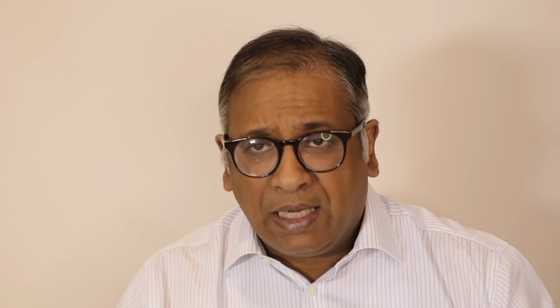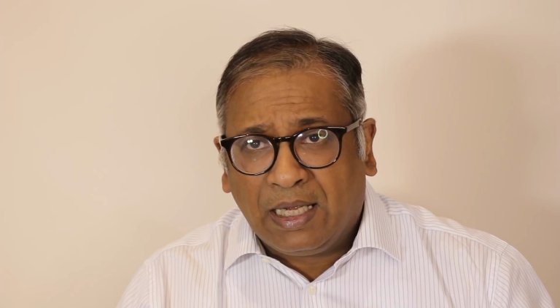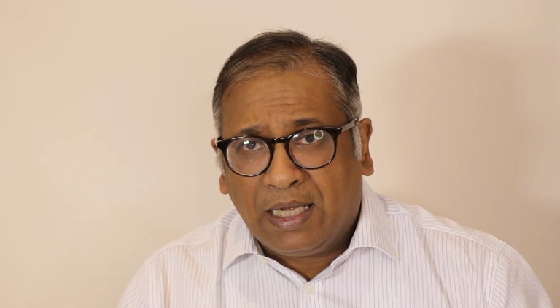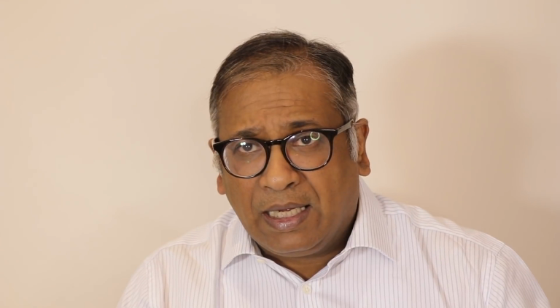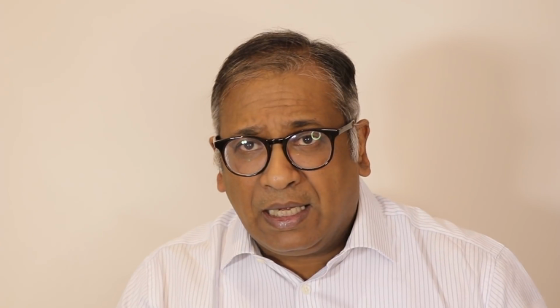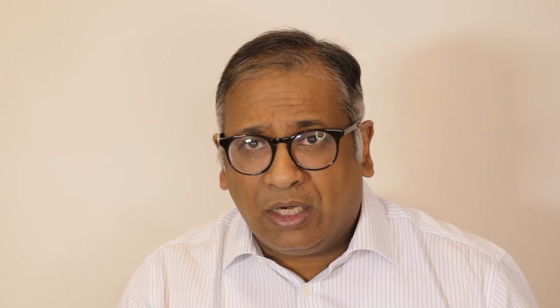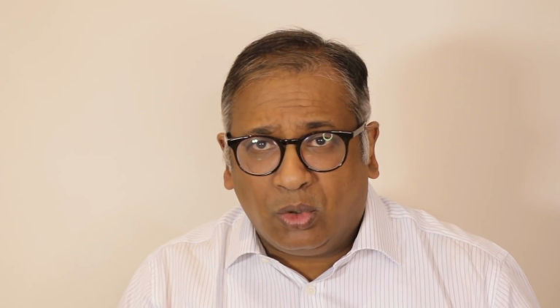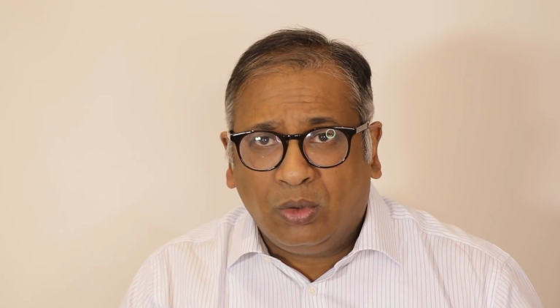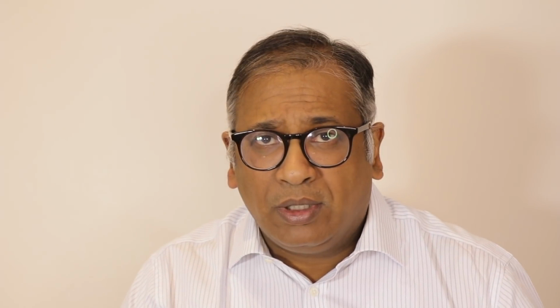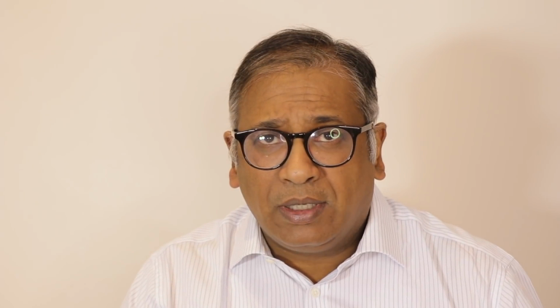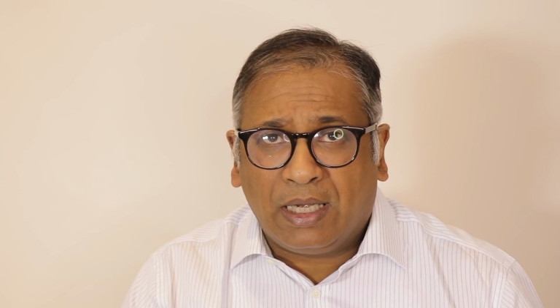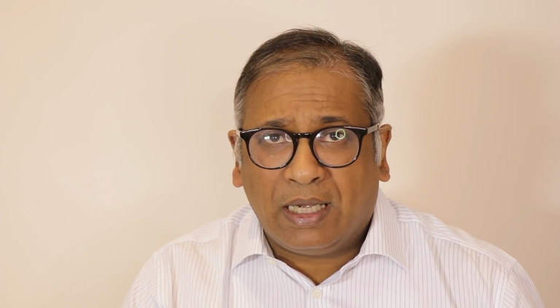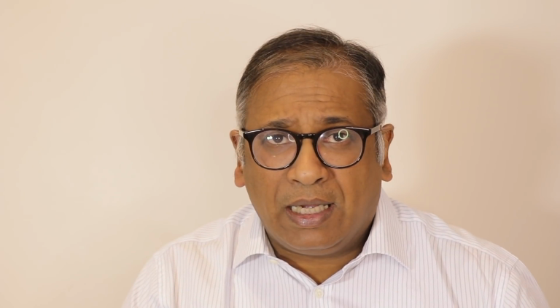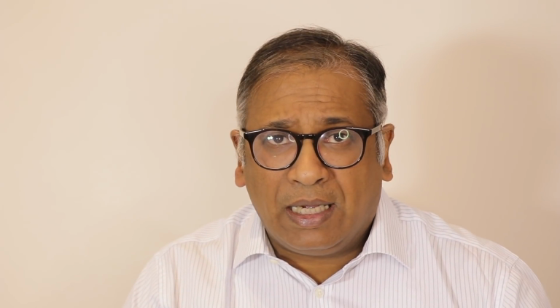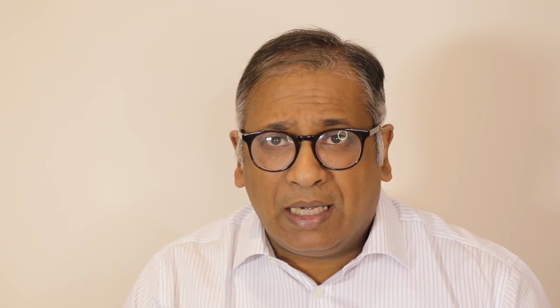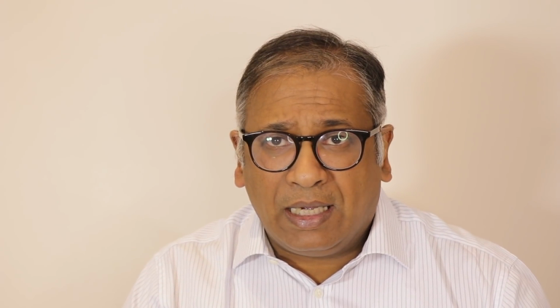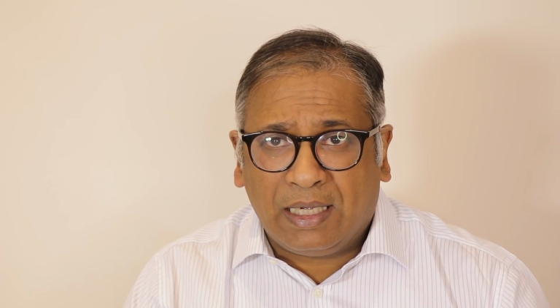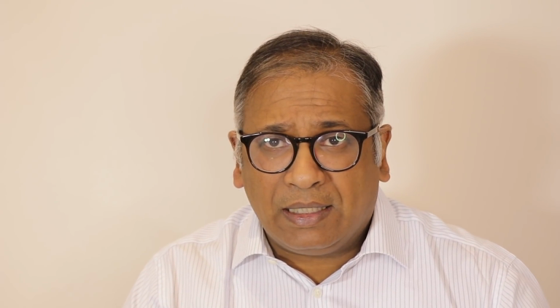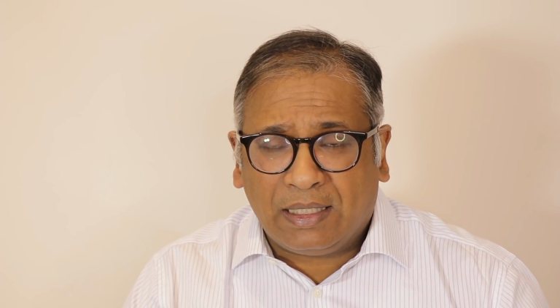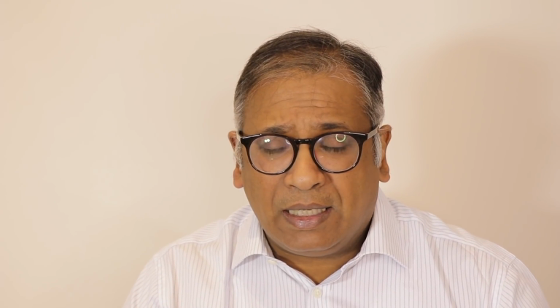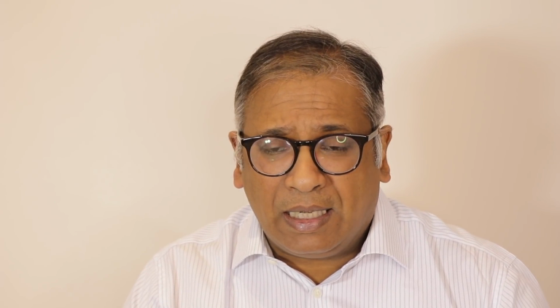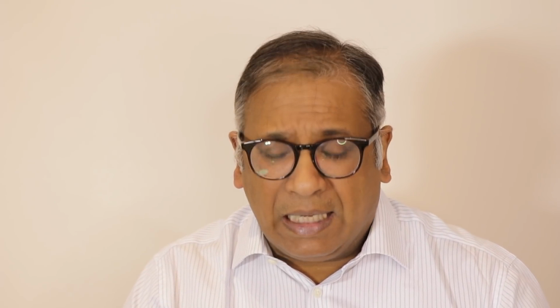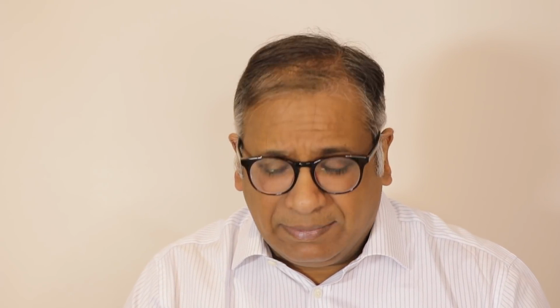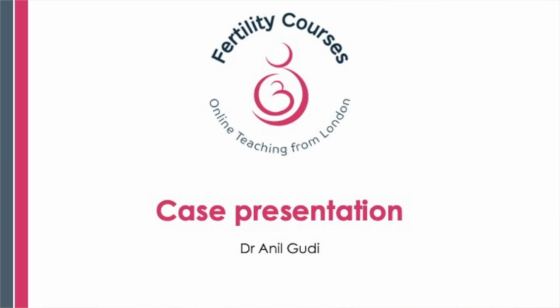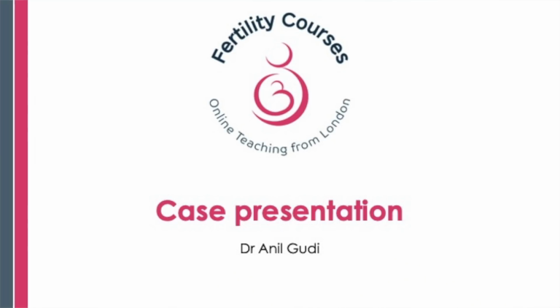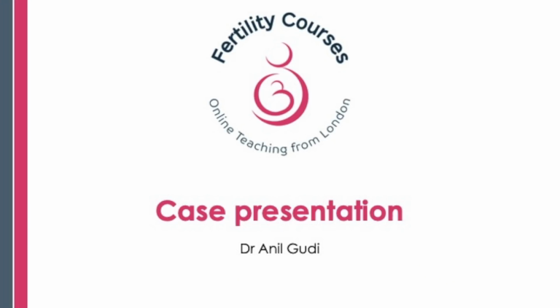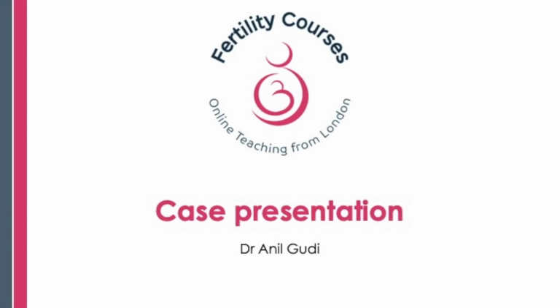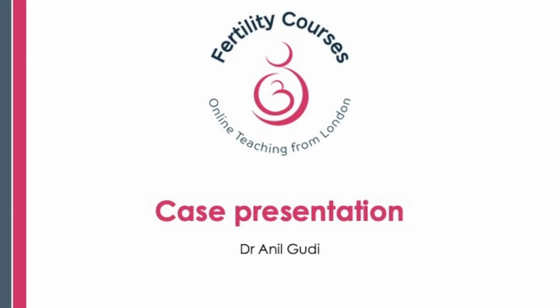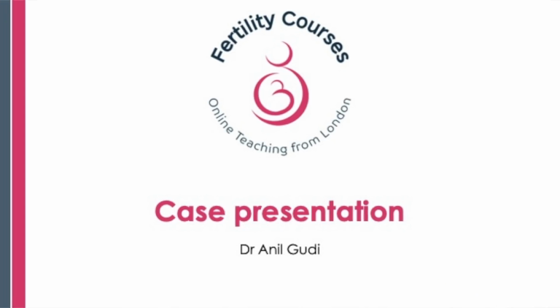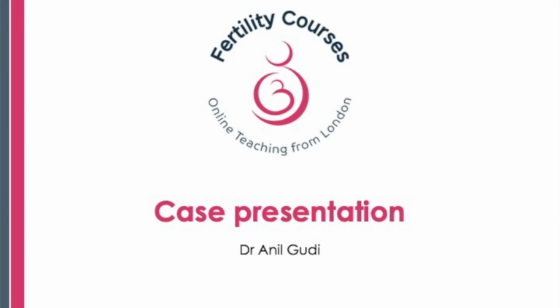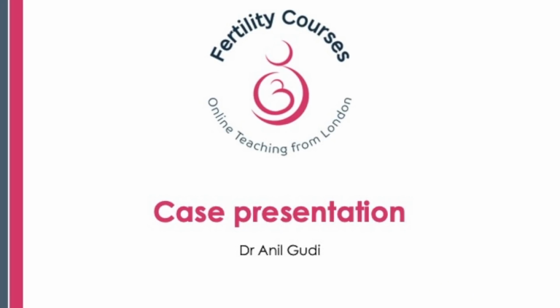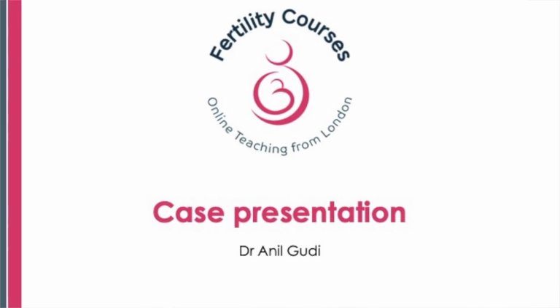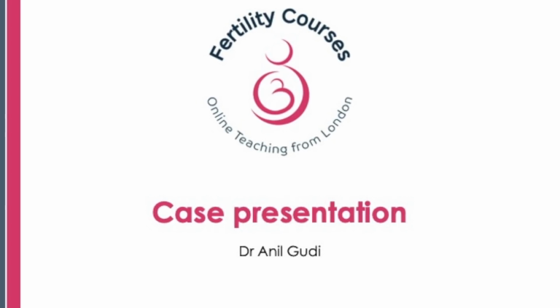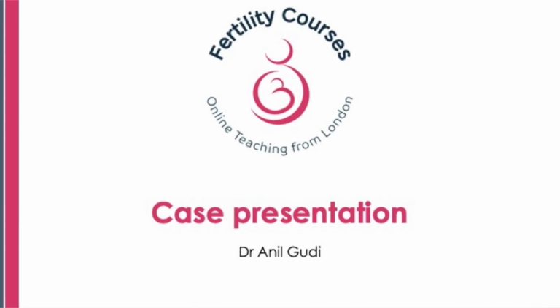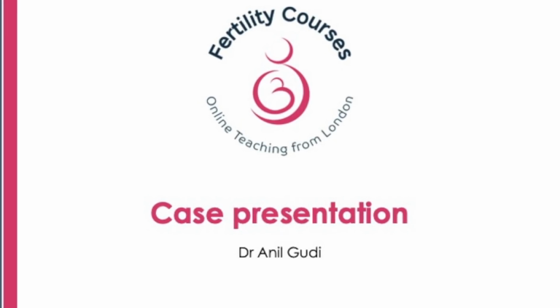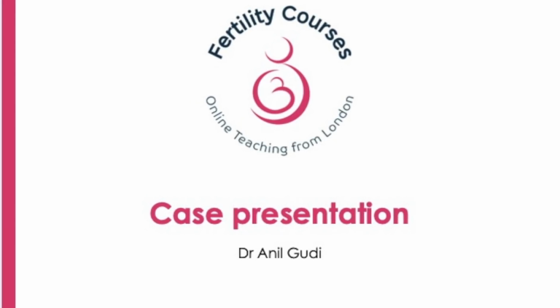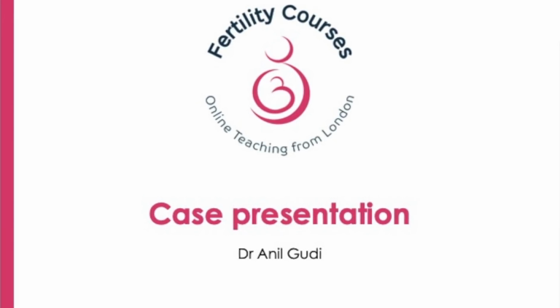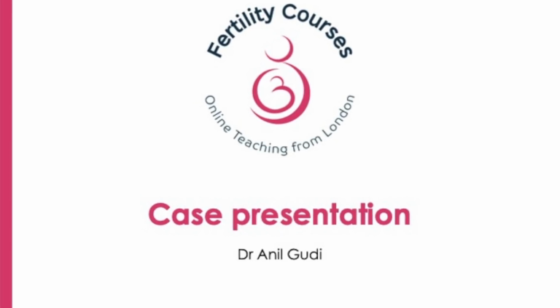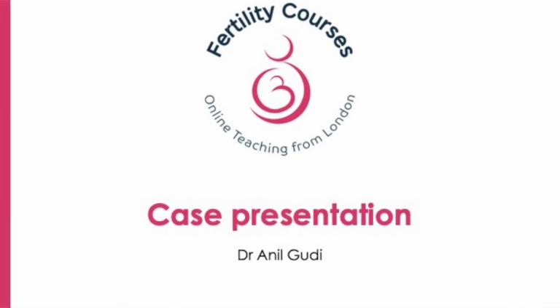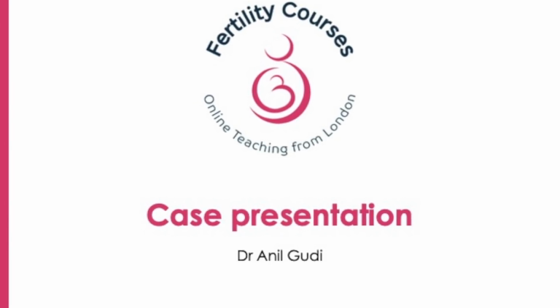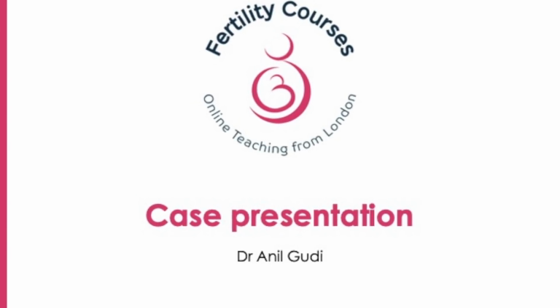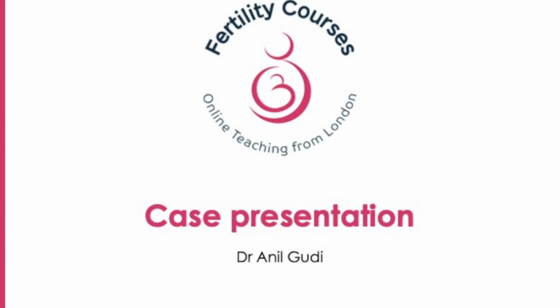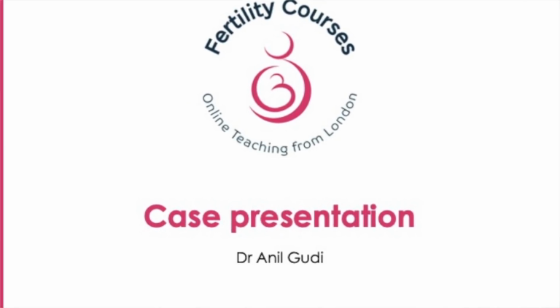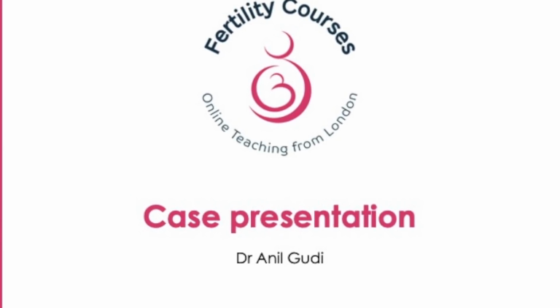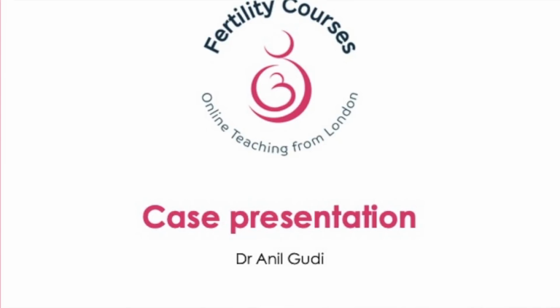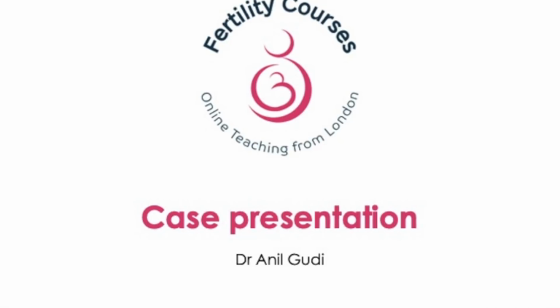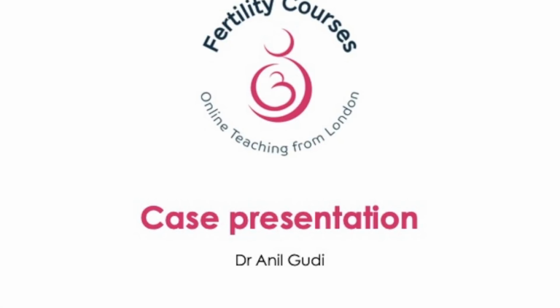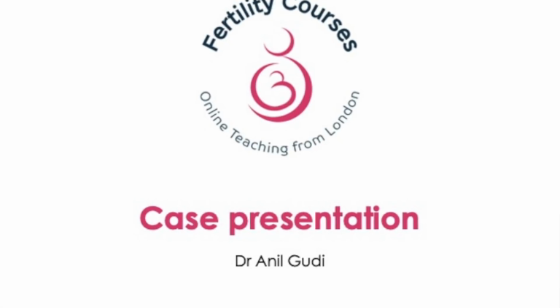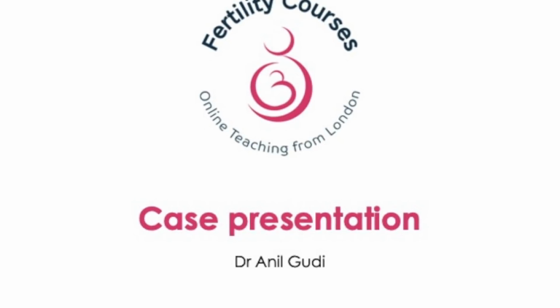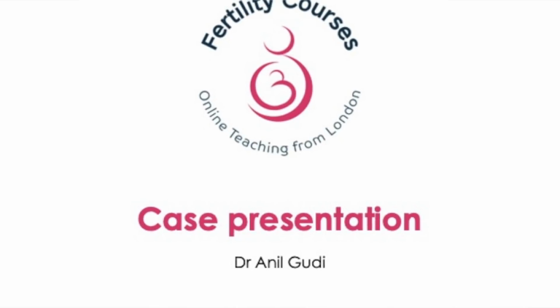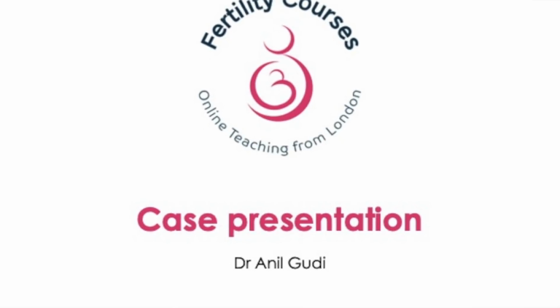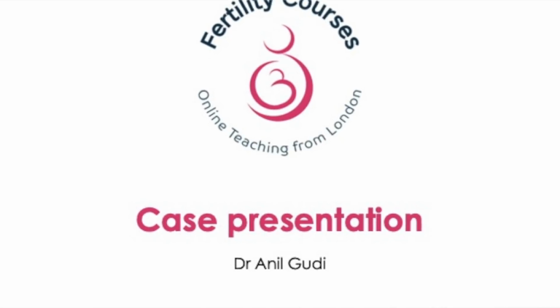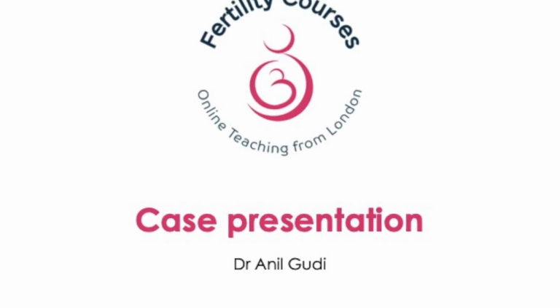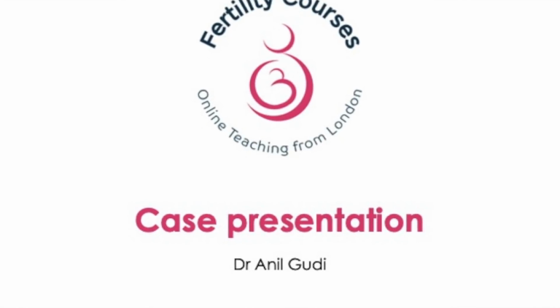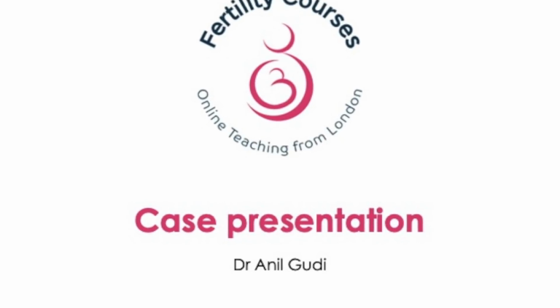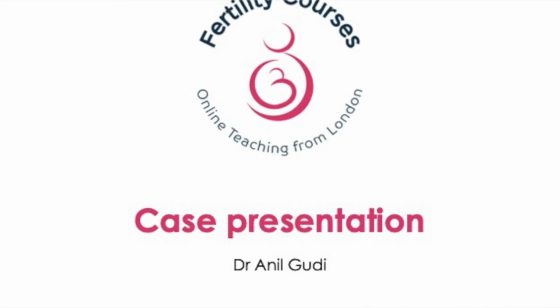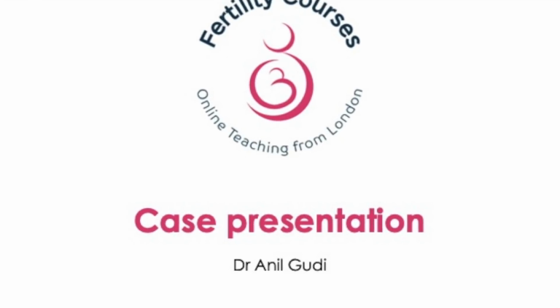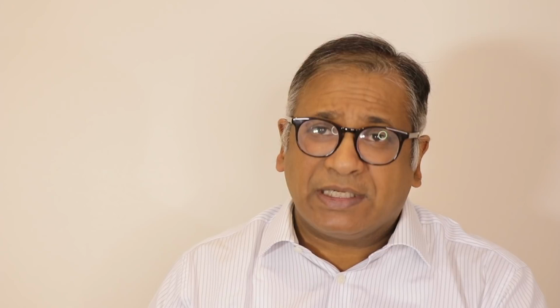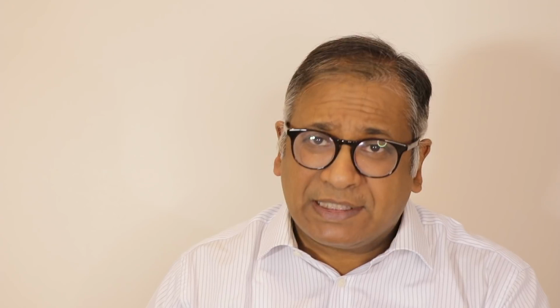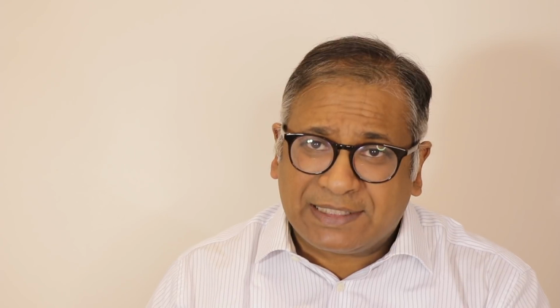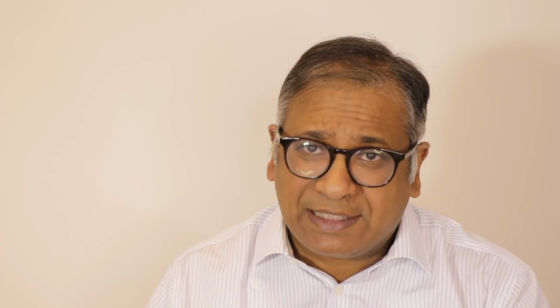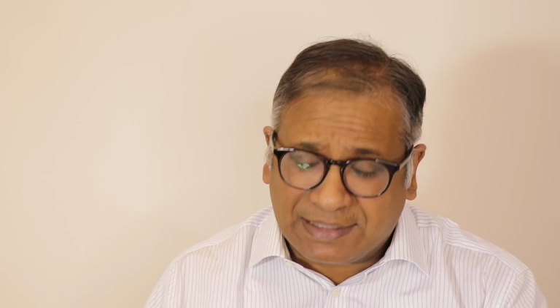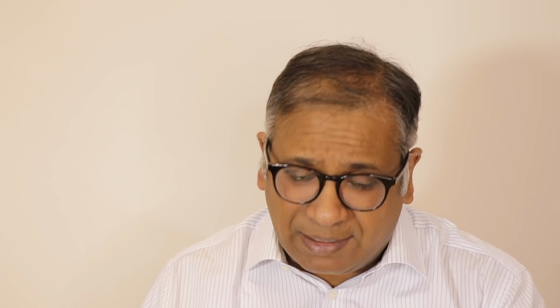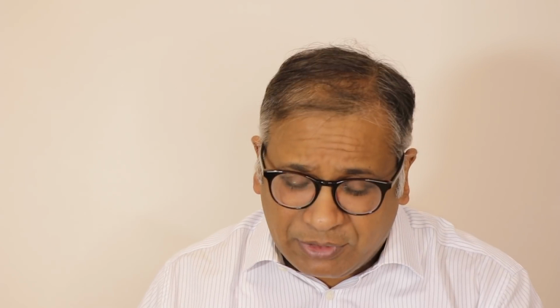Hello, I'm Dr. Anil Goody. I'm a consultant in reproductive medicine, surgery and assisted conception.